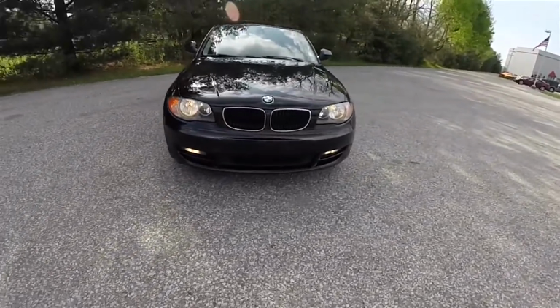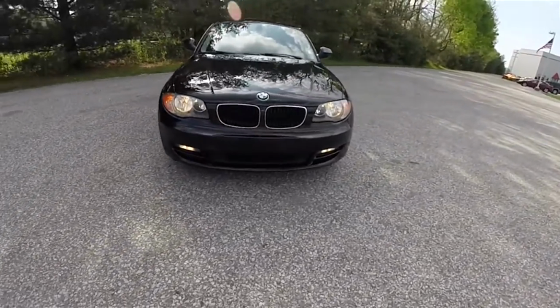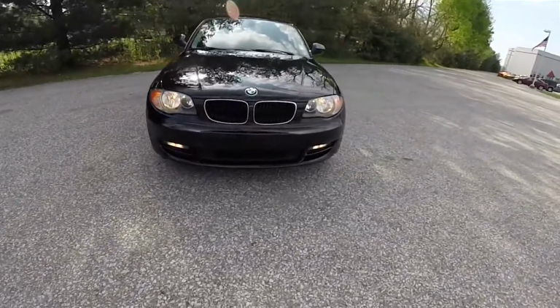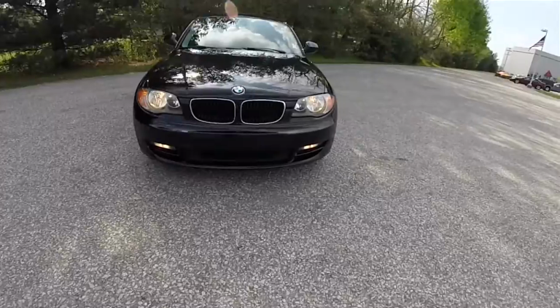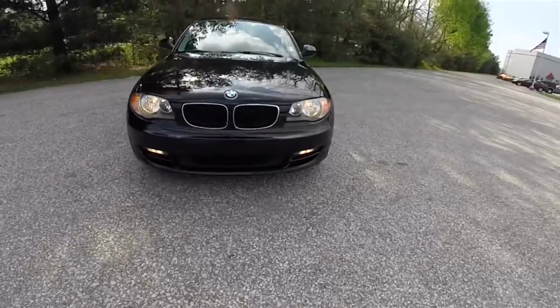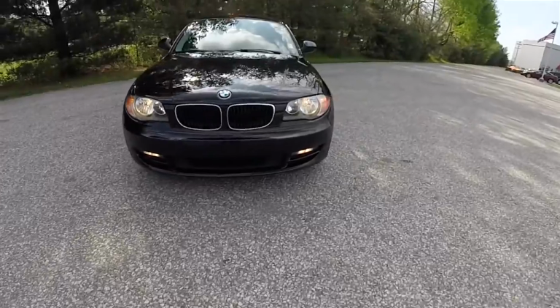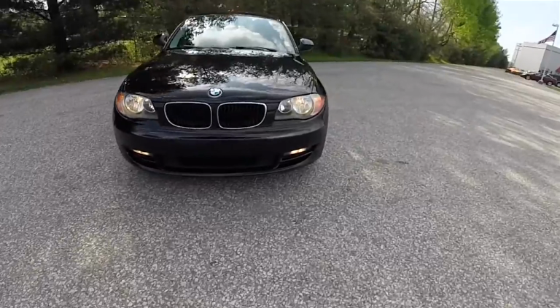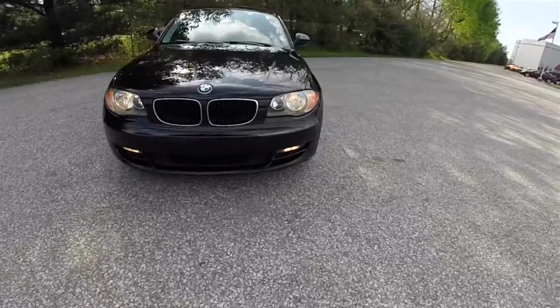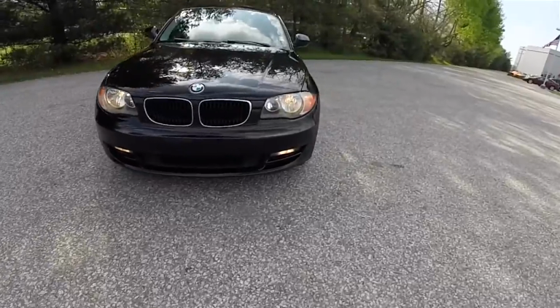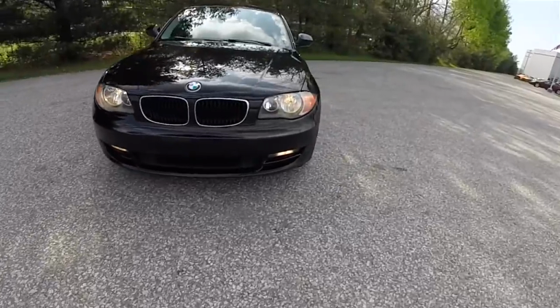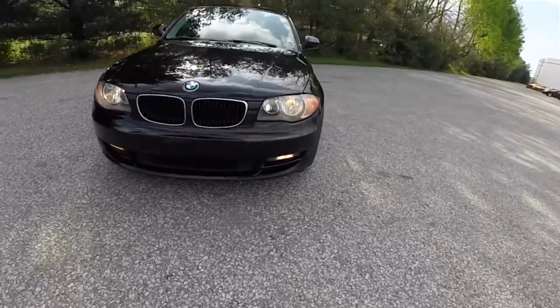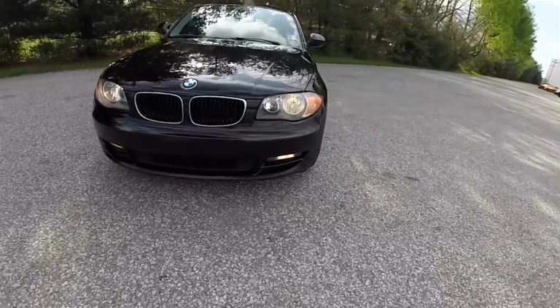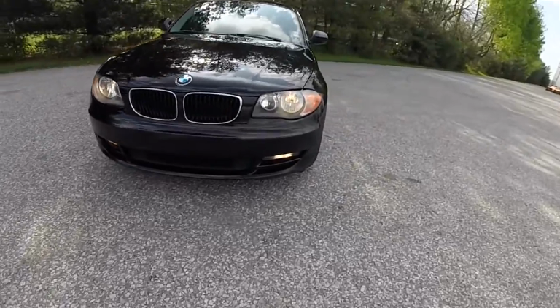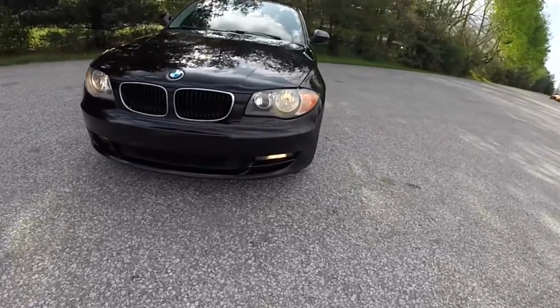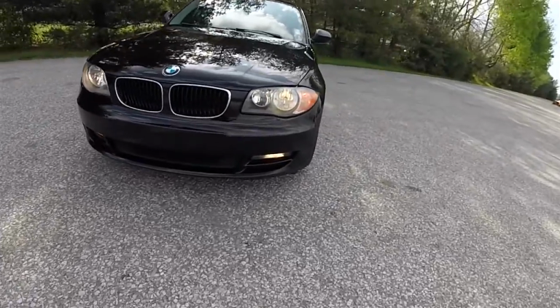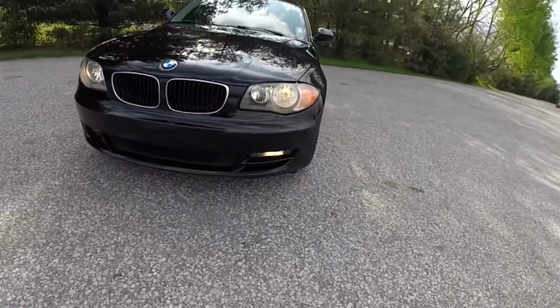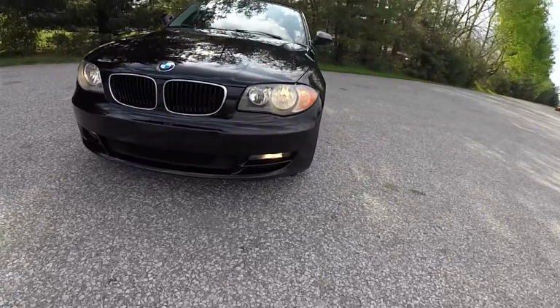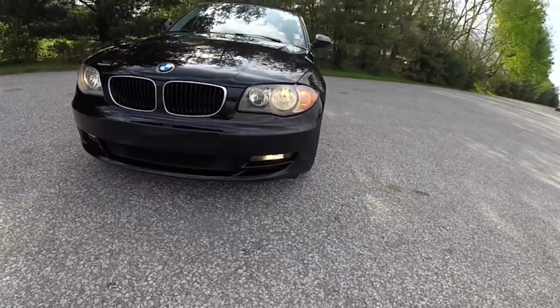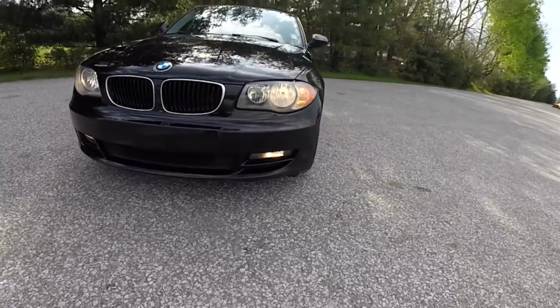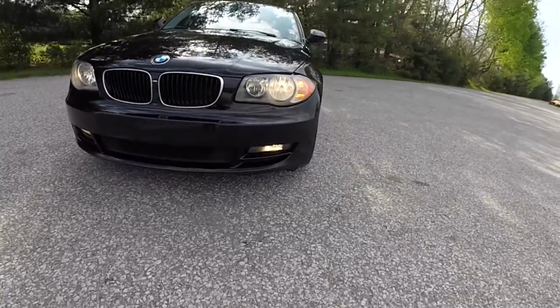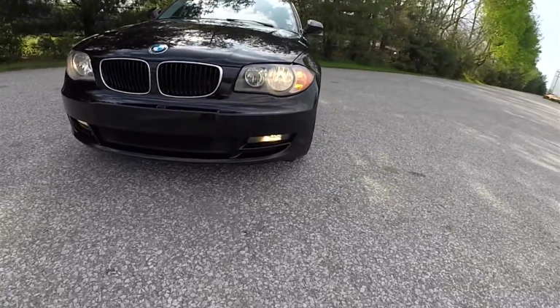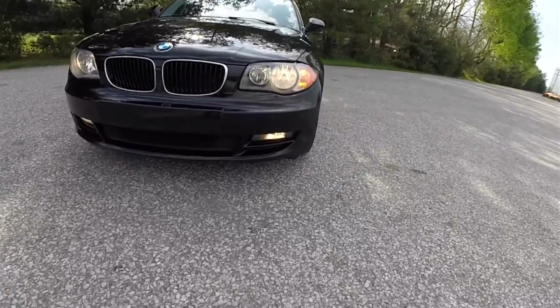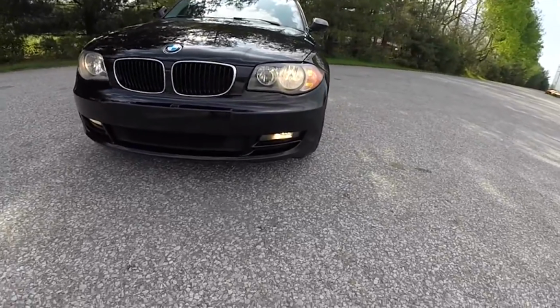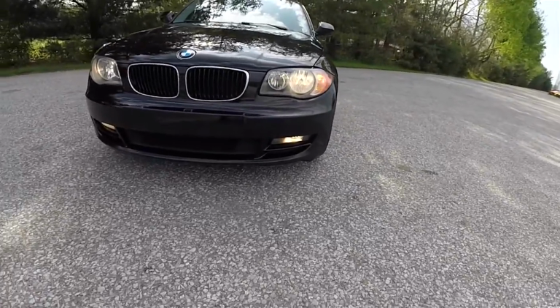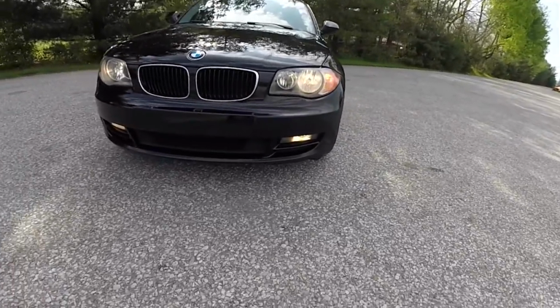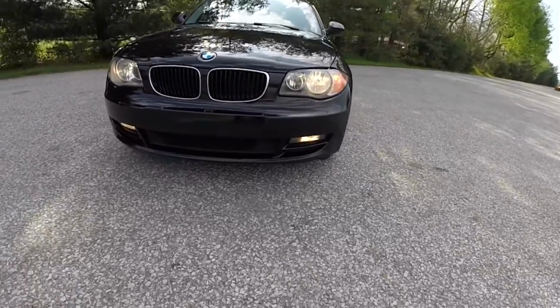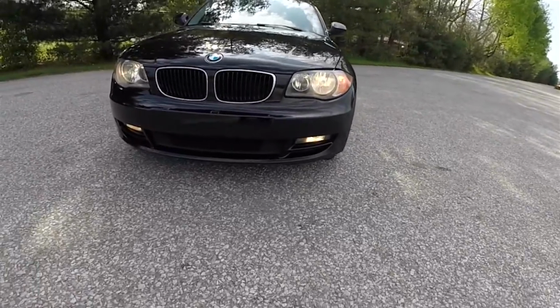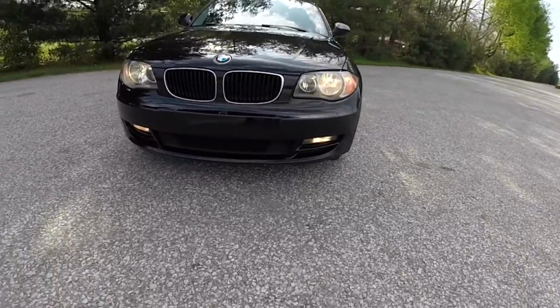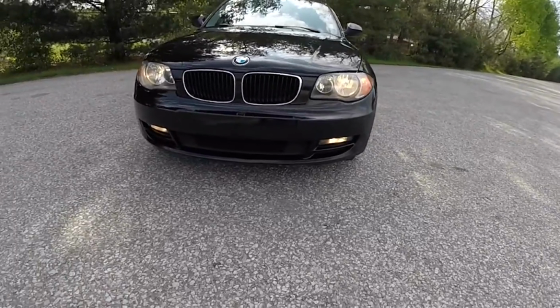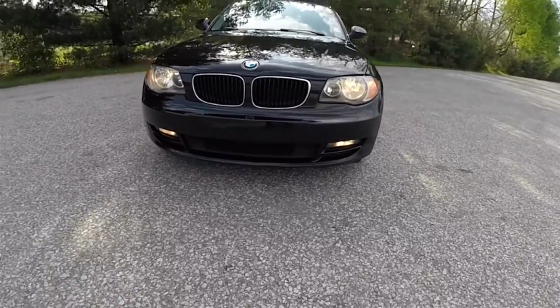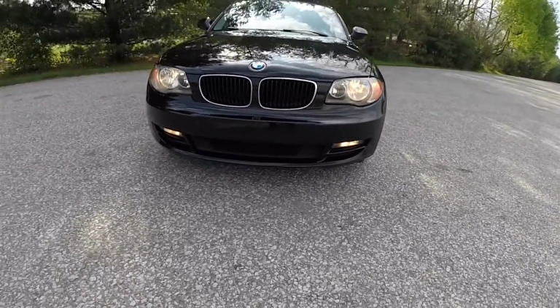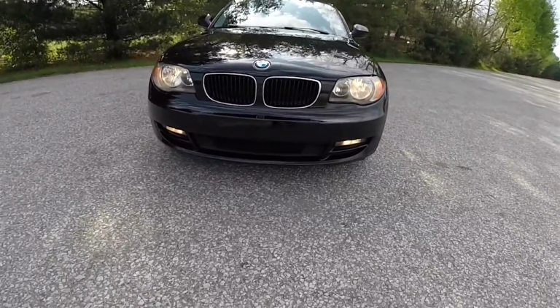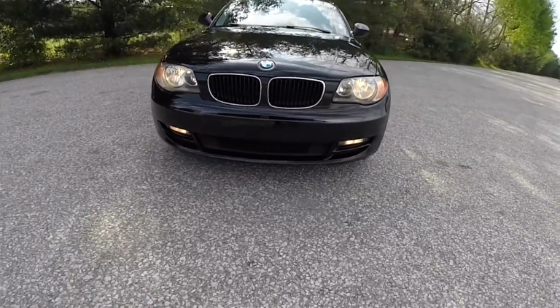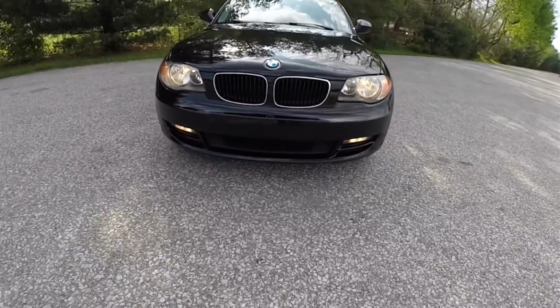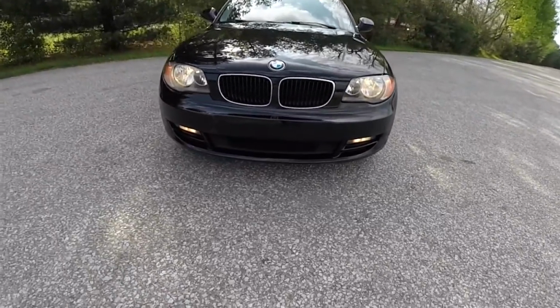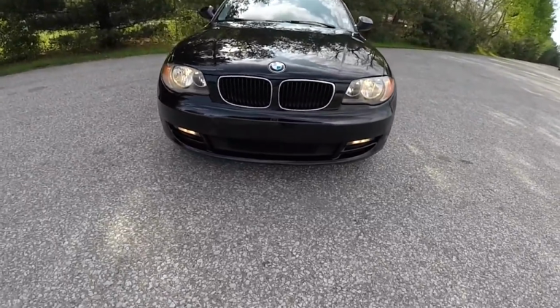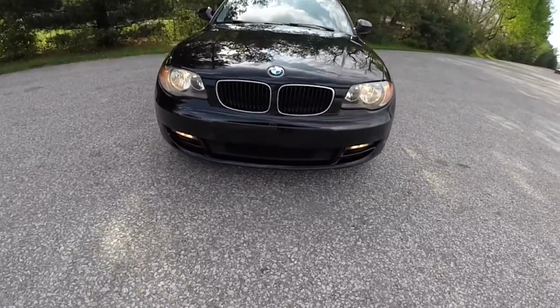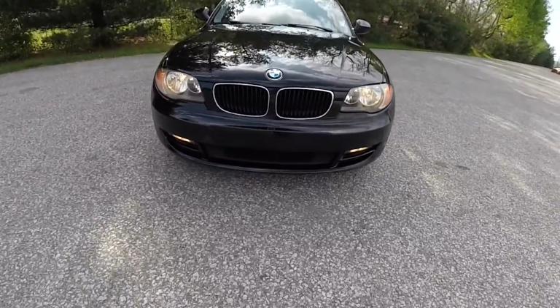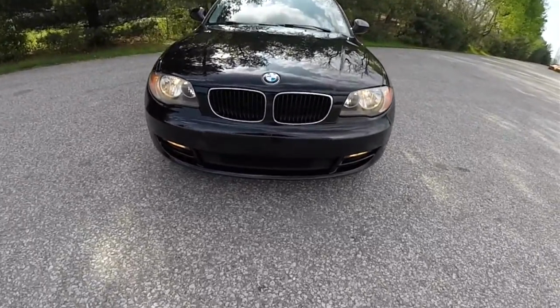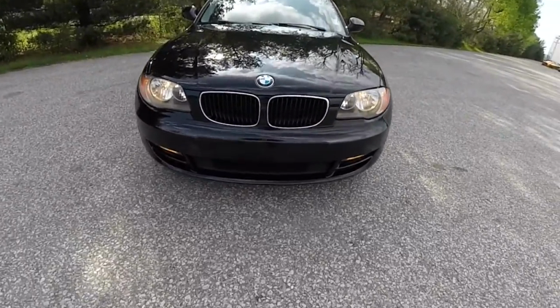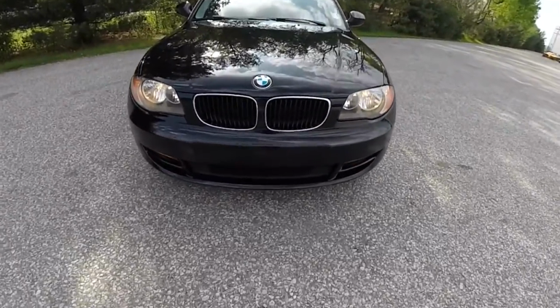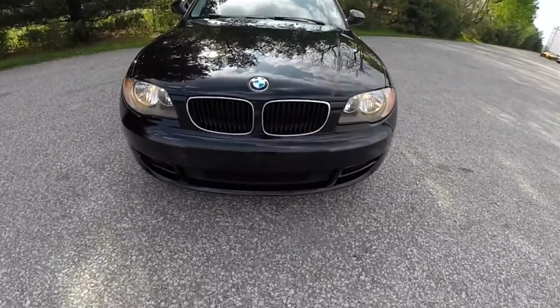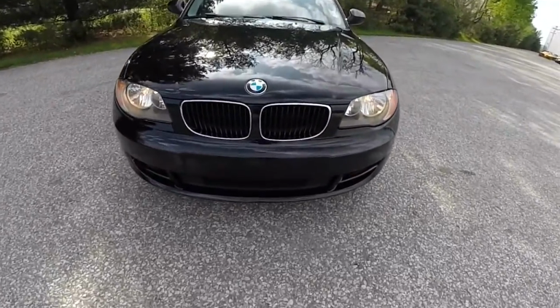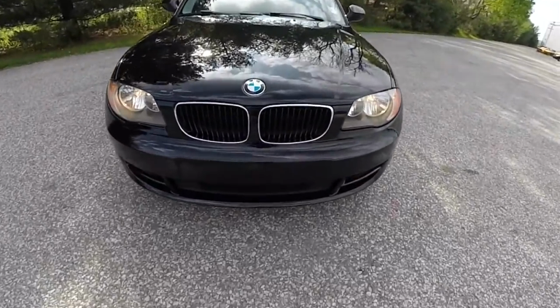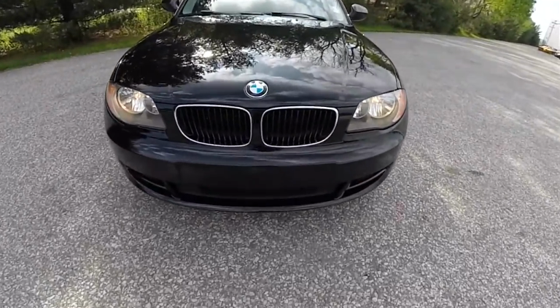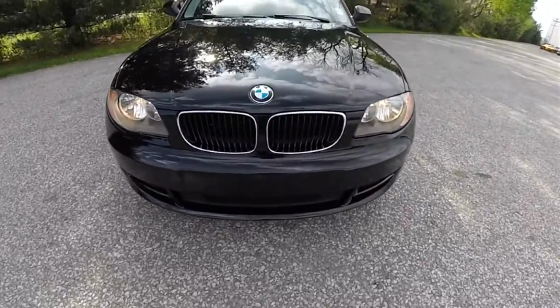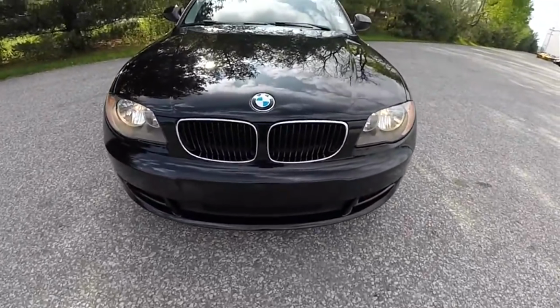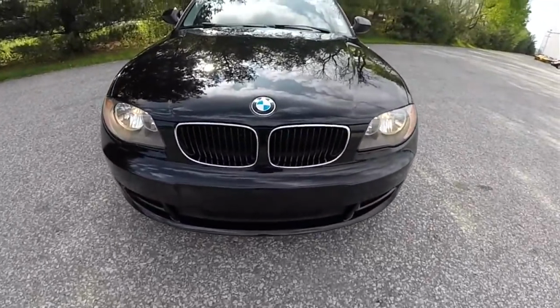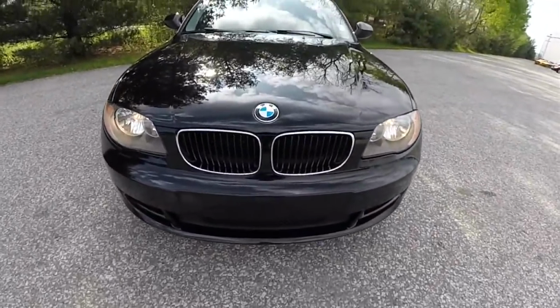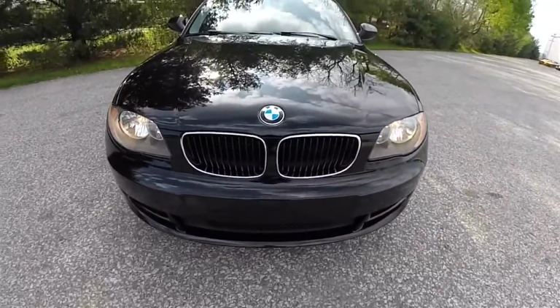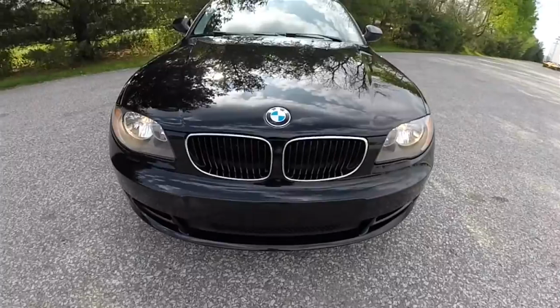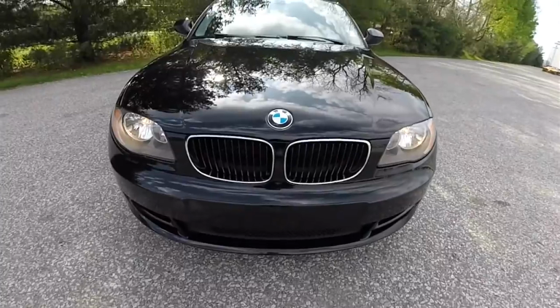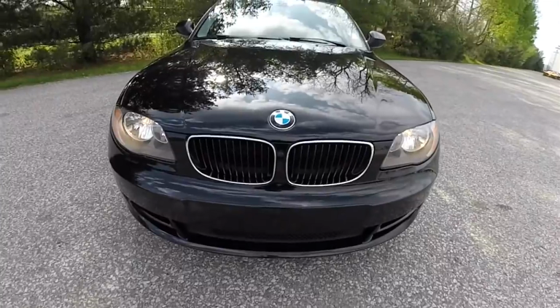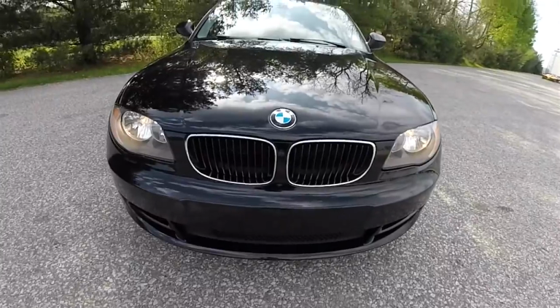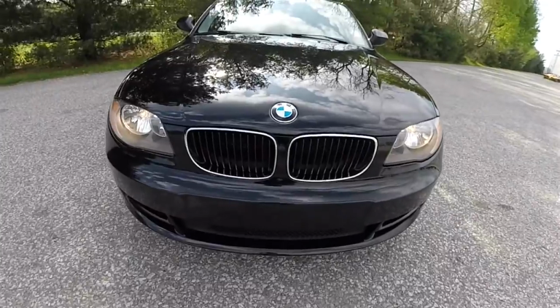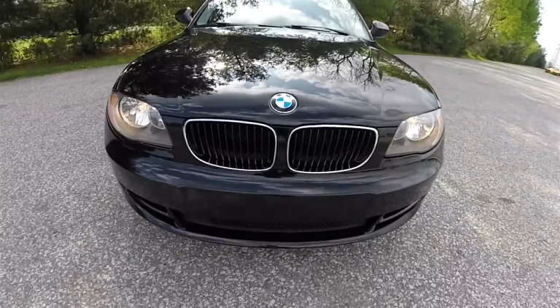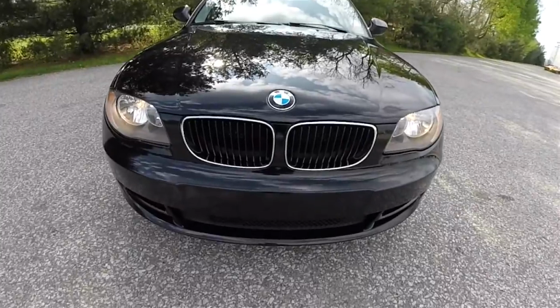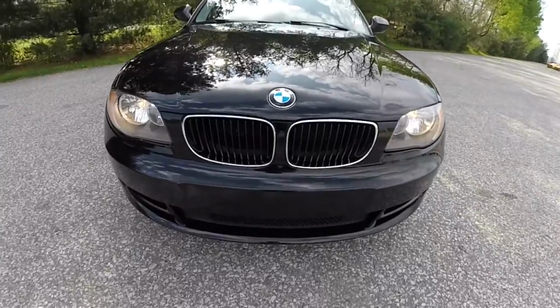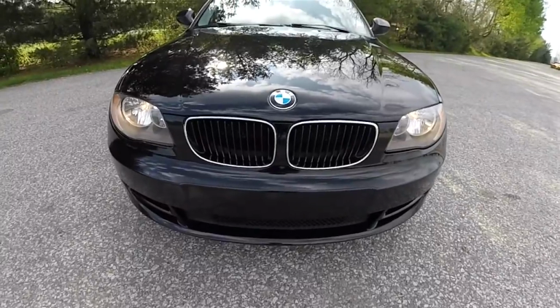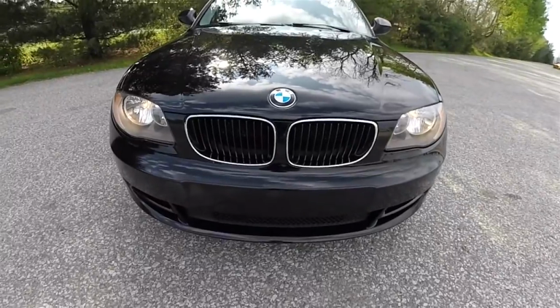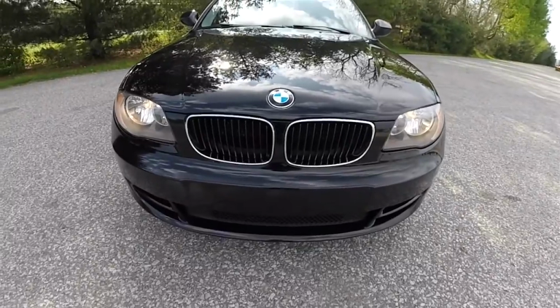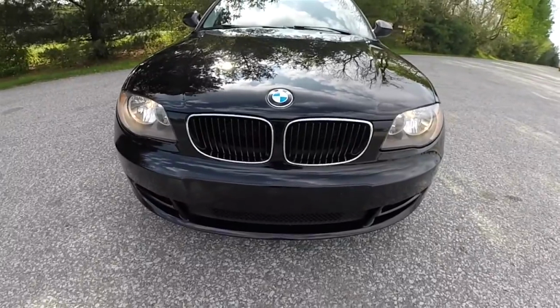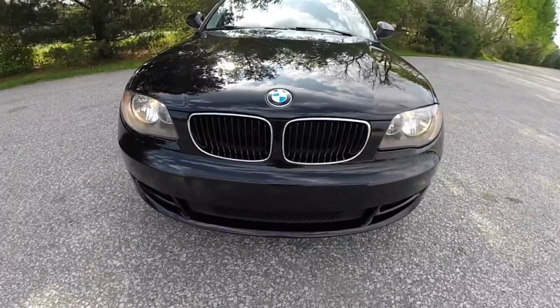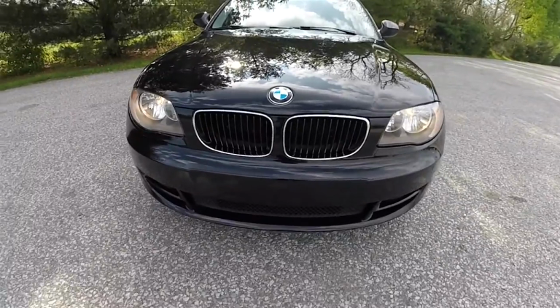Up front, you have halogen headlamps and fog lamps, as well as the iconic BMW kidney bean grille.